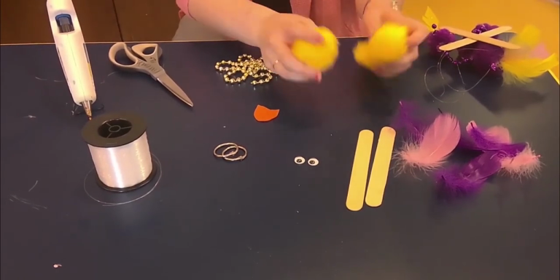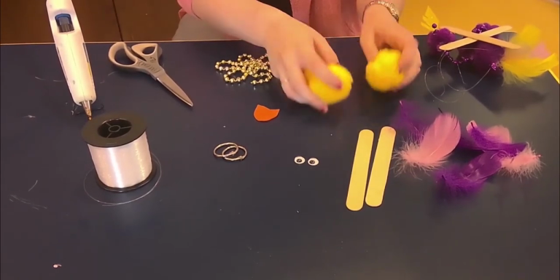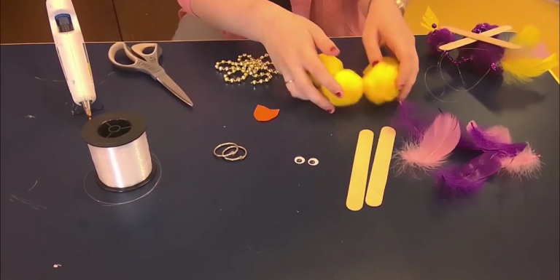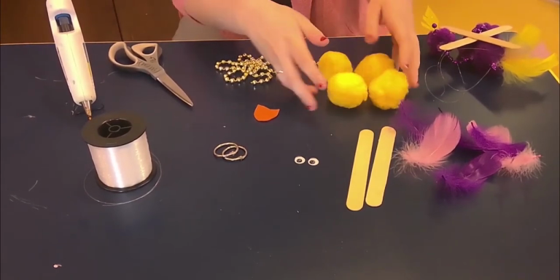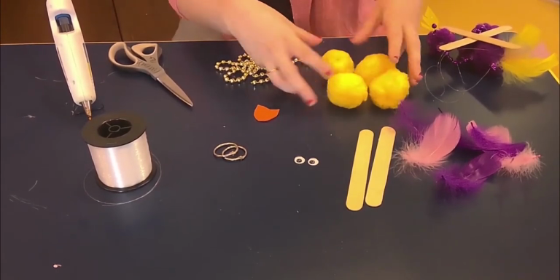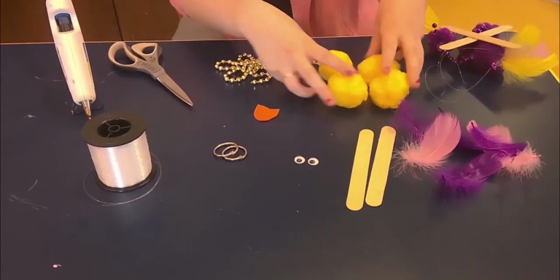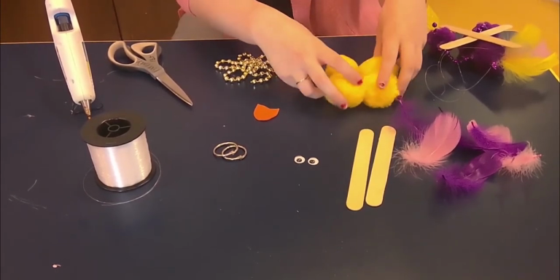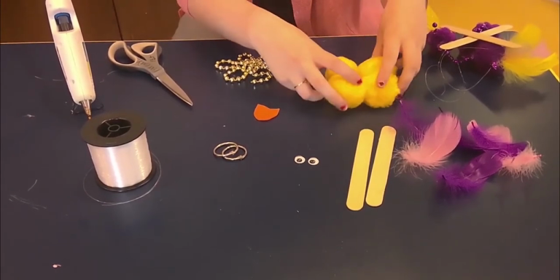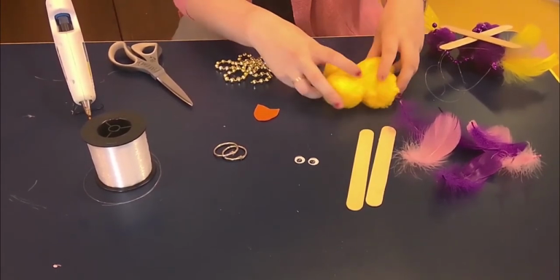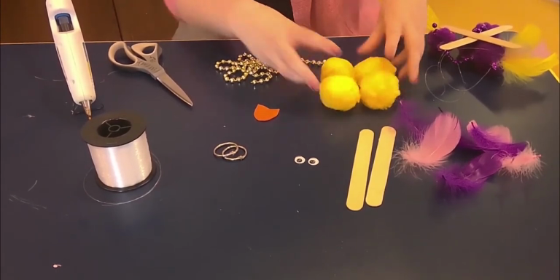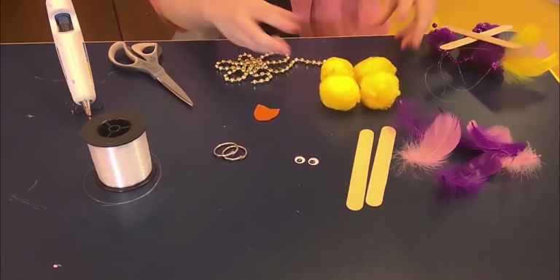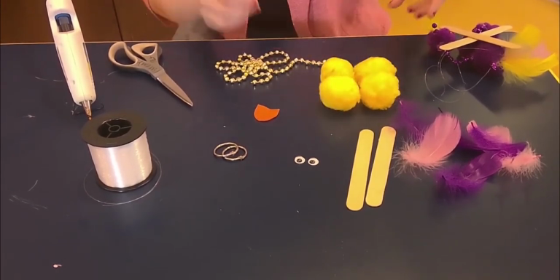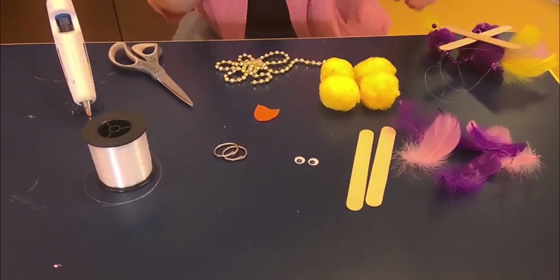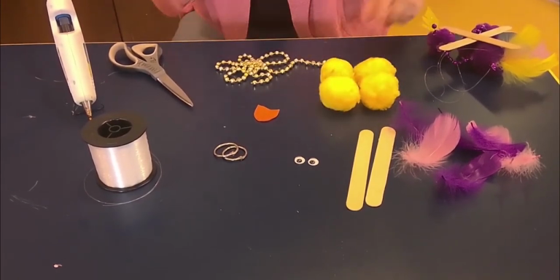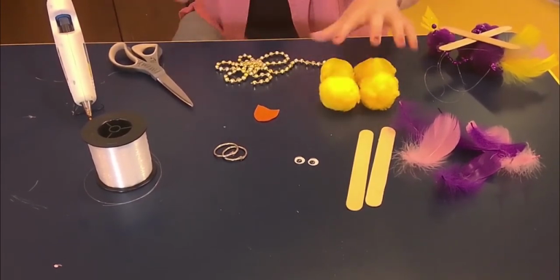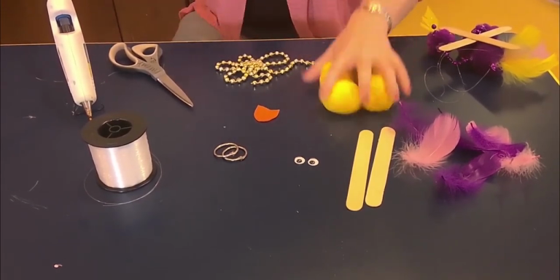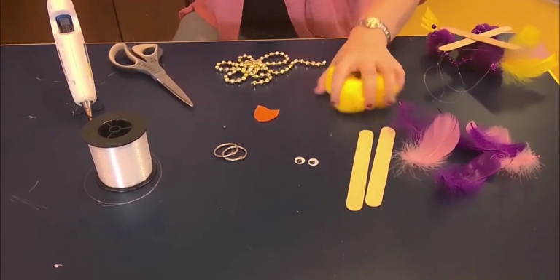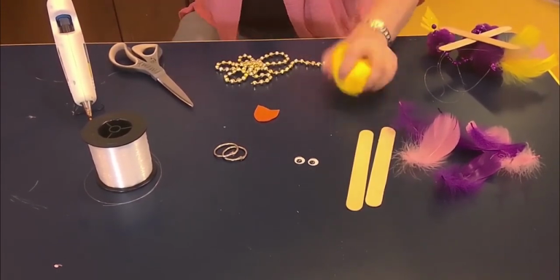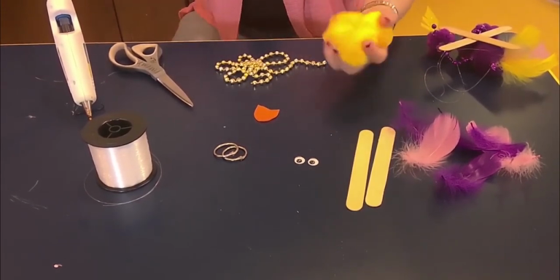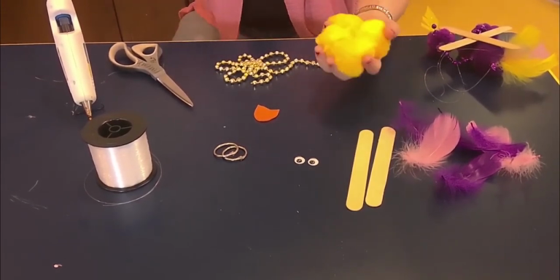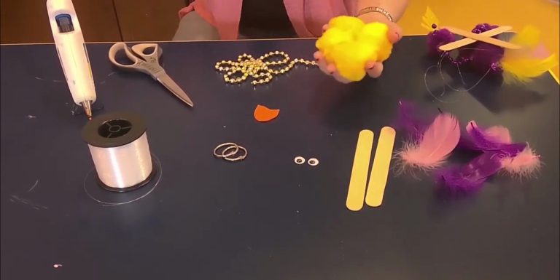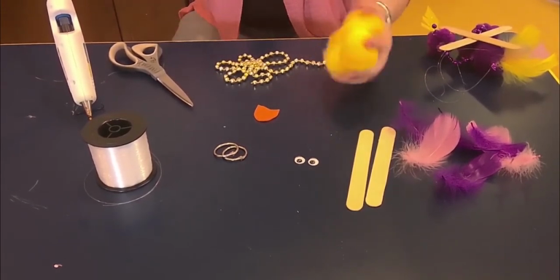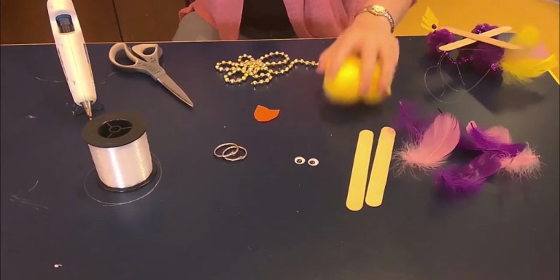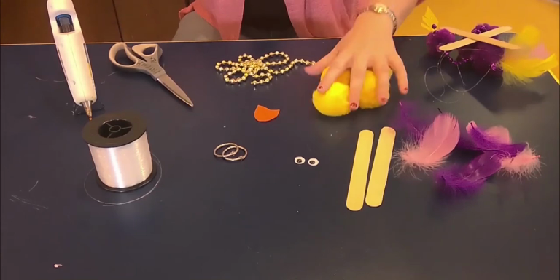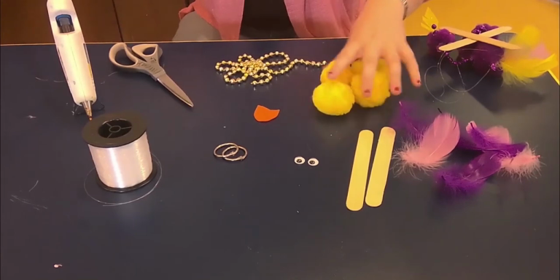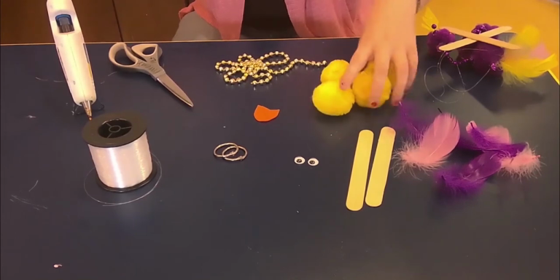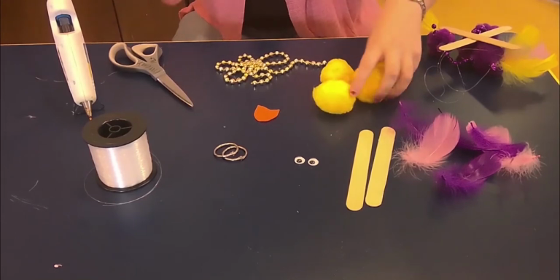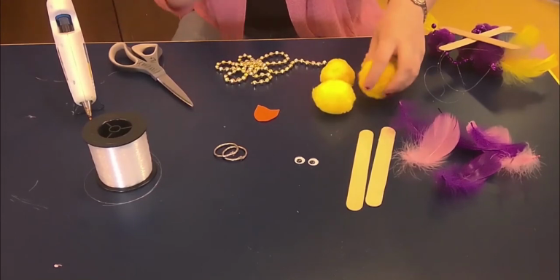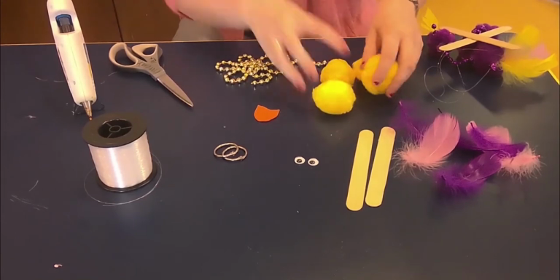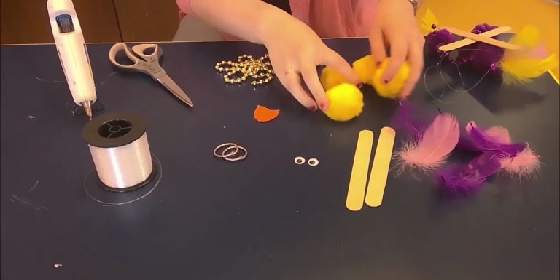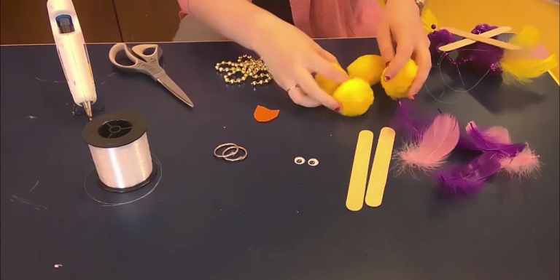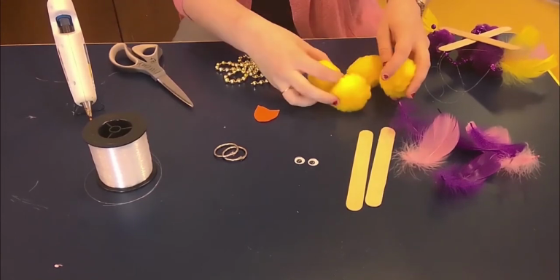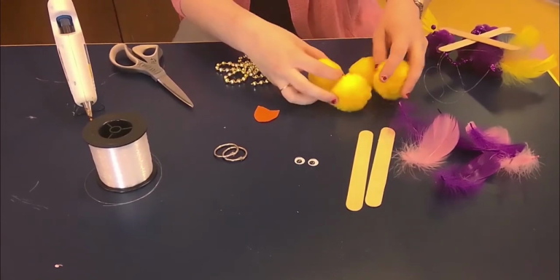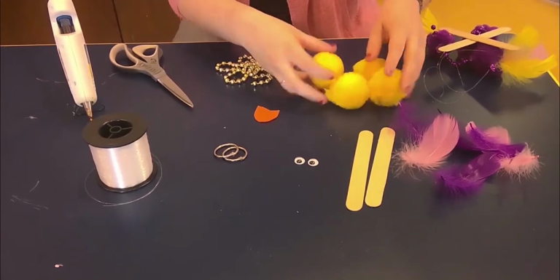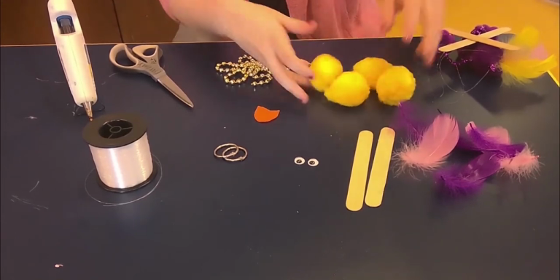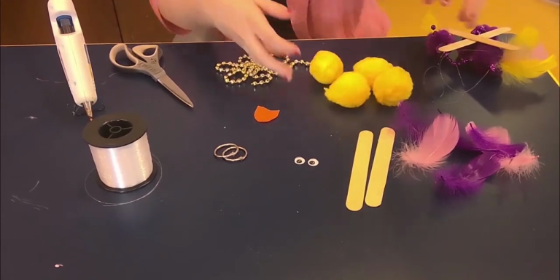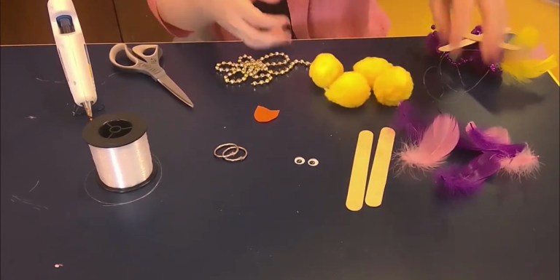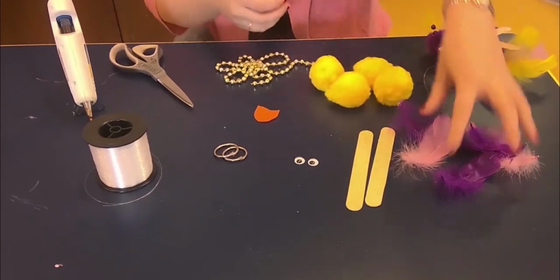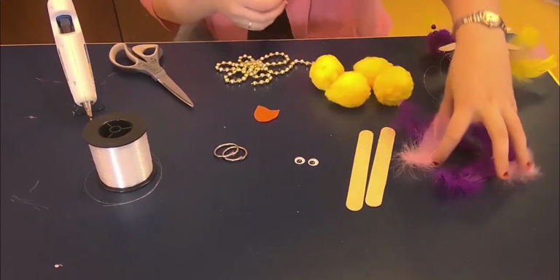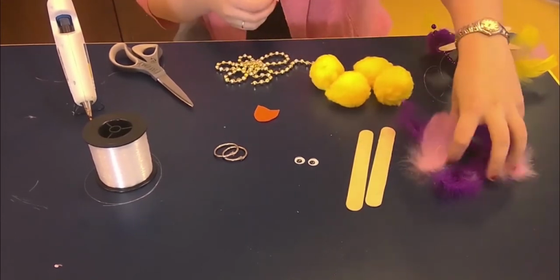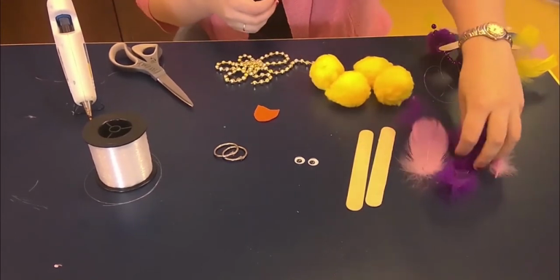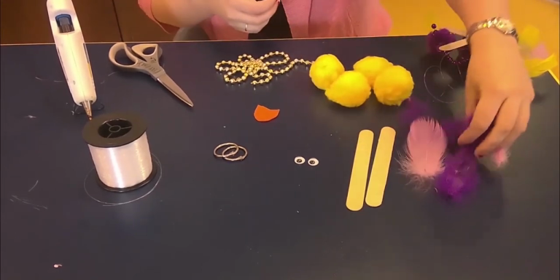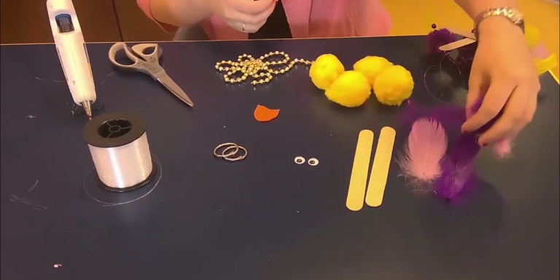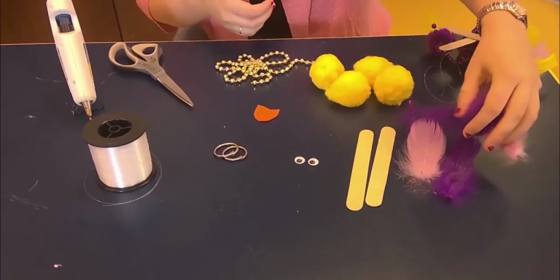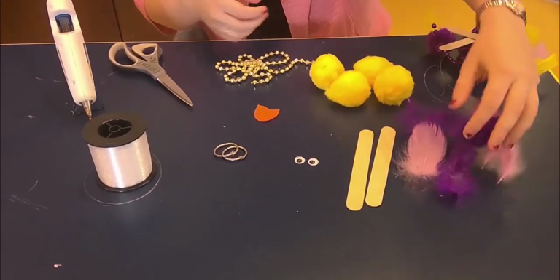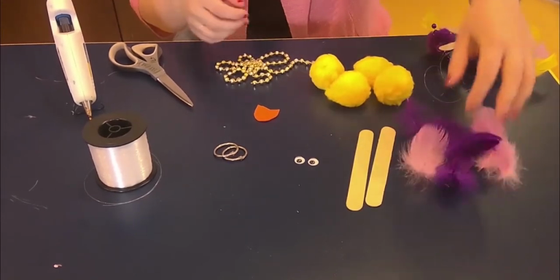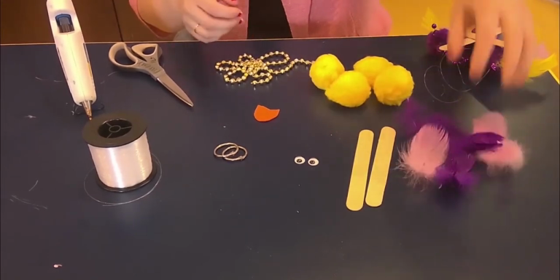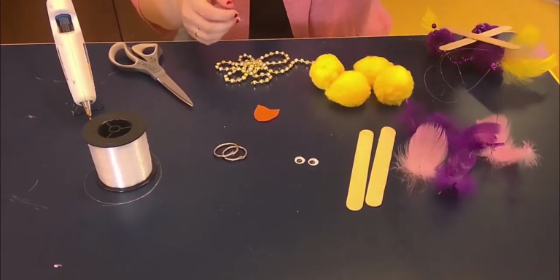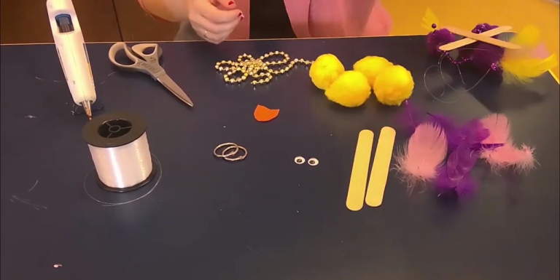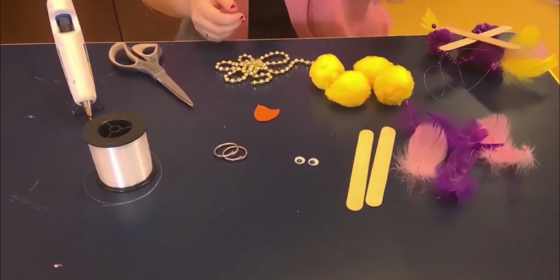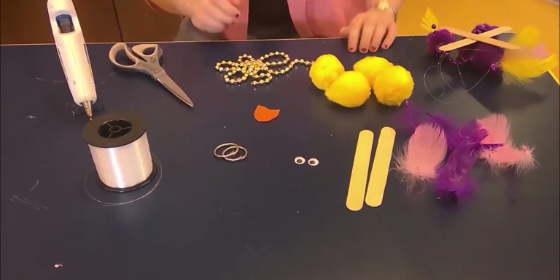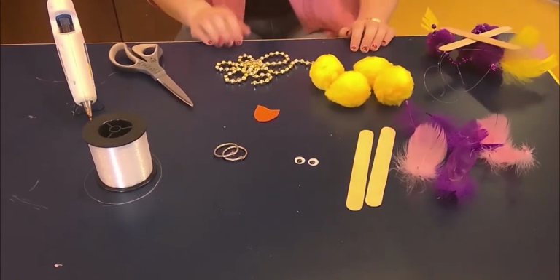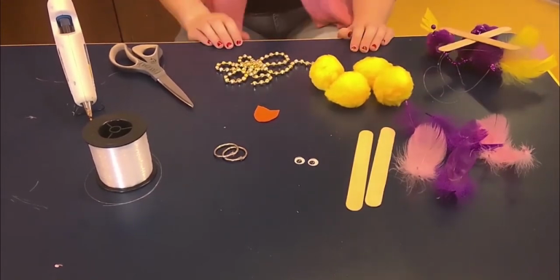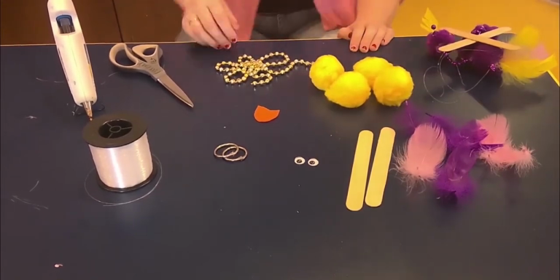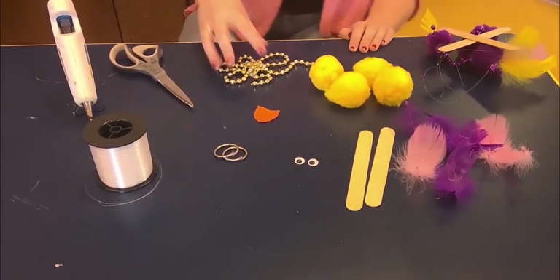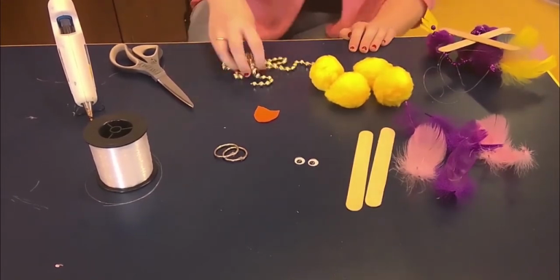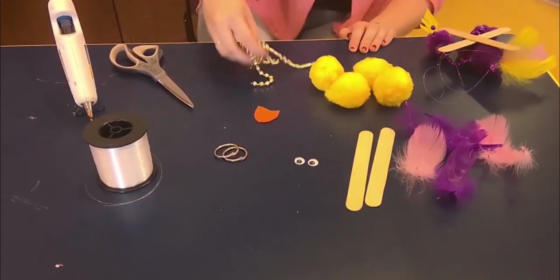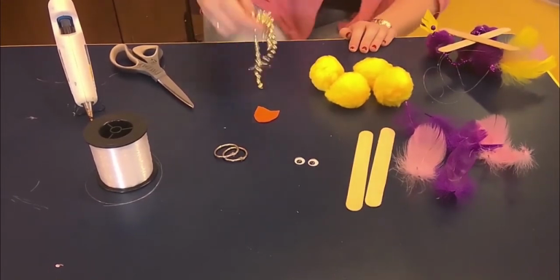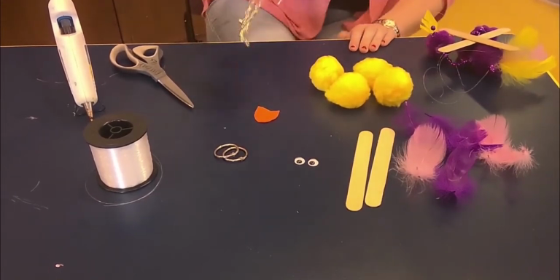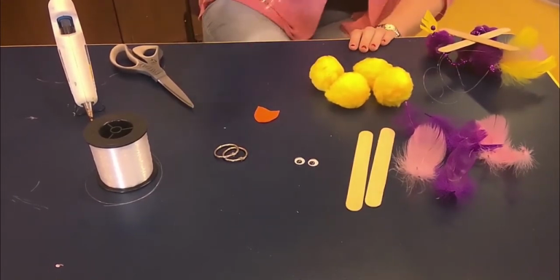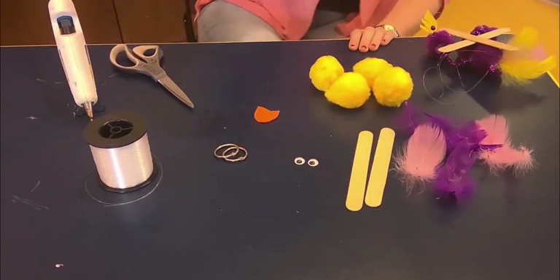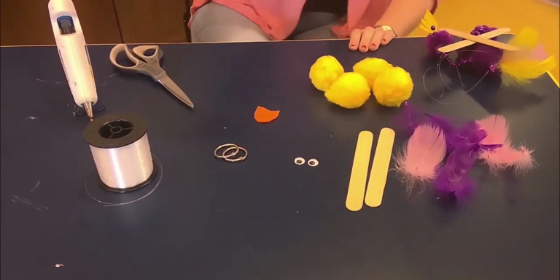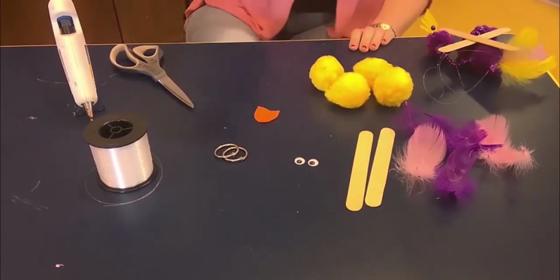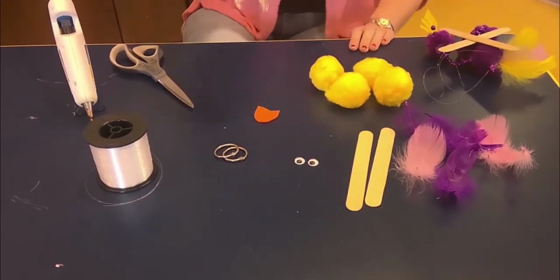And you can make whatever animal you want, but I'm going to make a little bird. And we need four of these — puffy pom-poms. And feathers. And a string of beads.